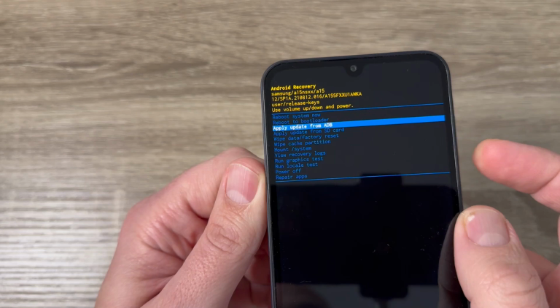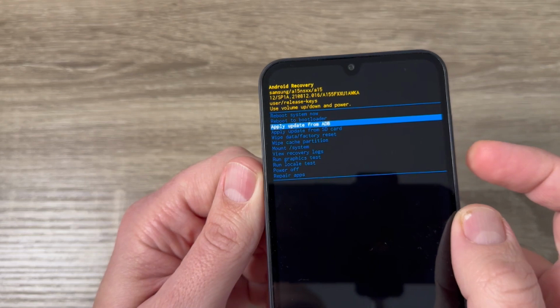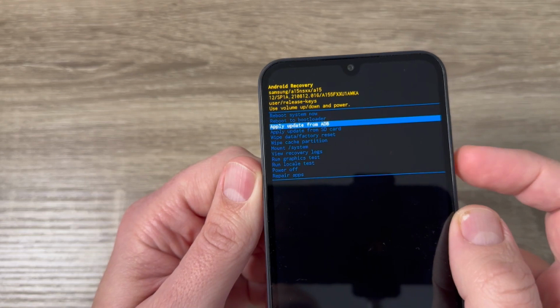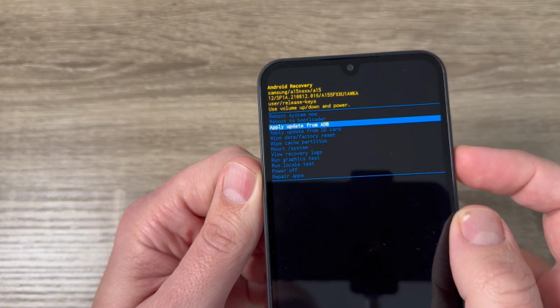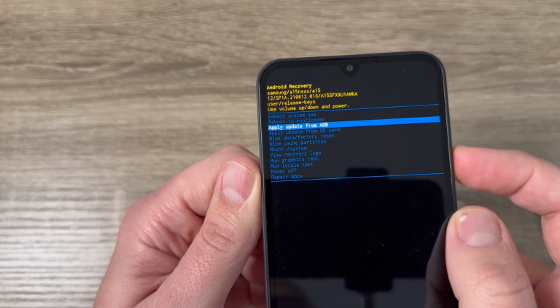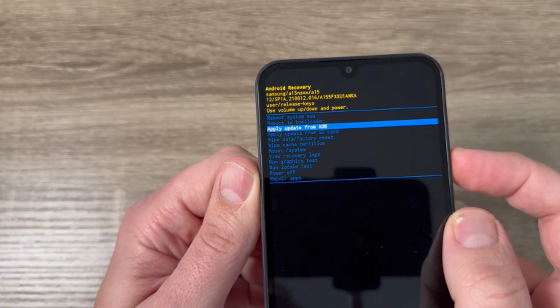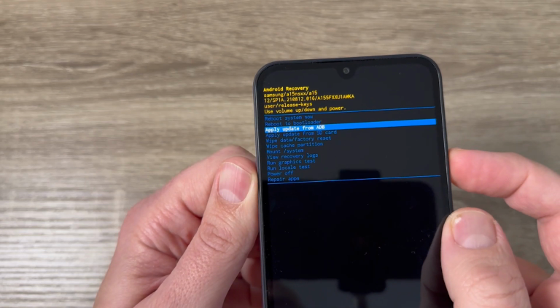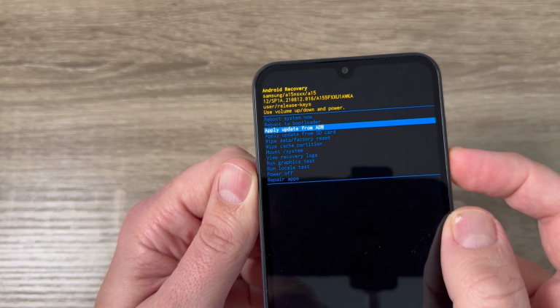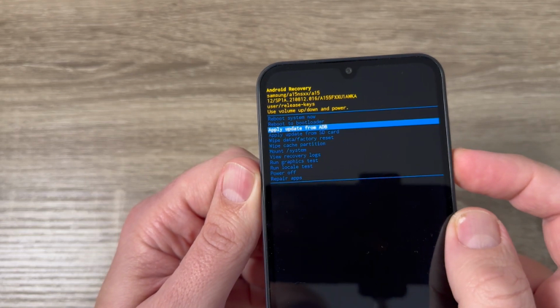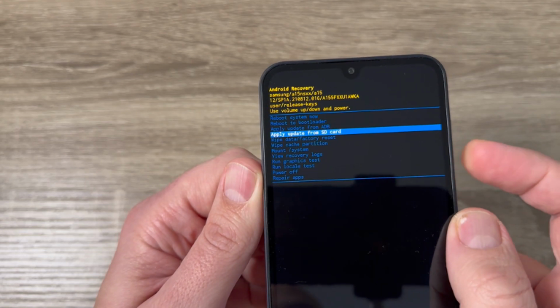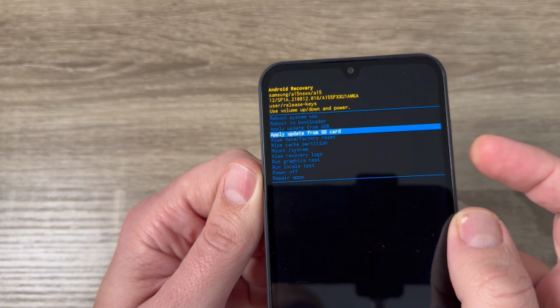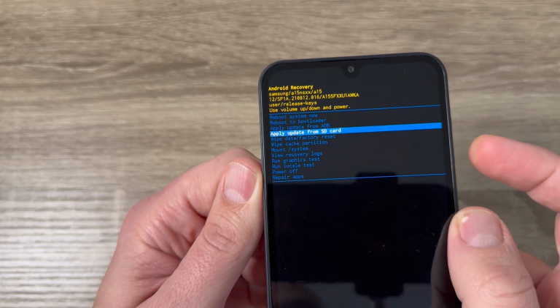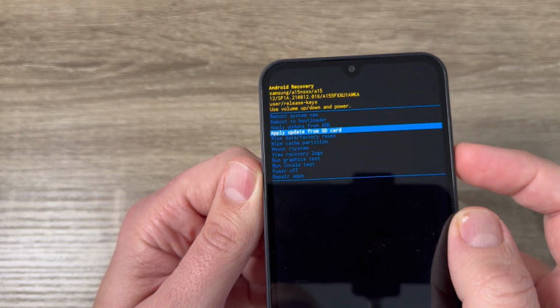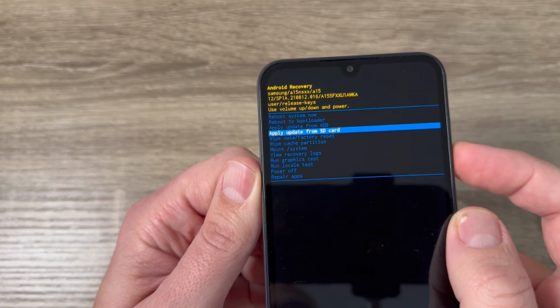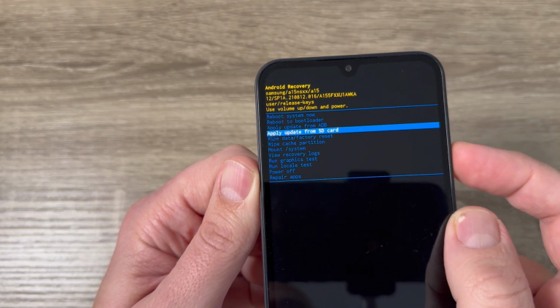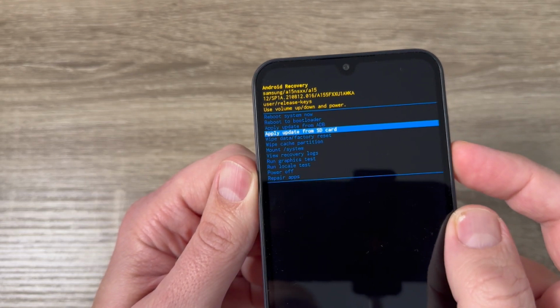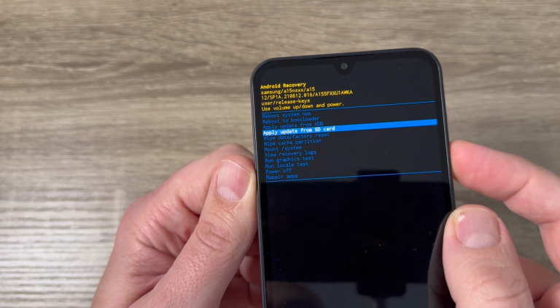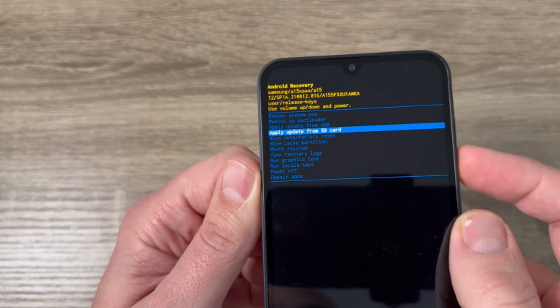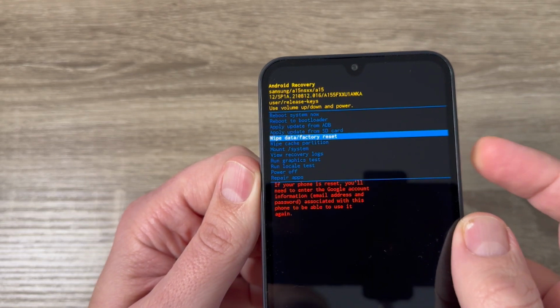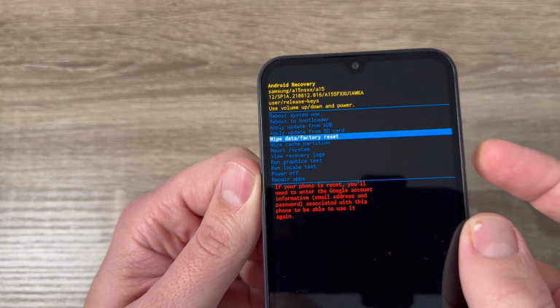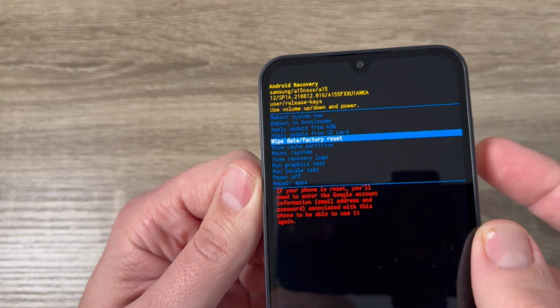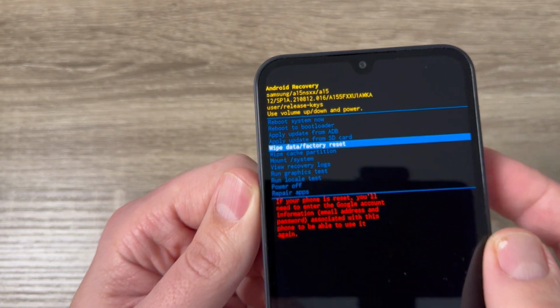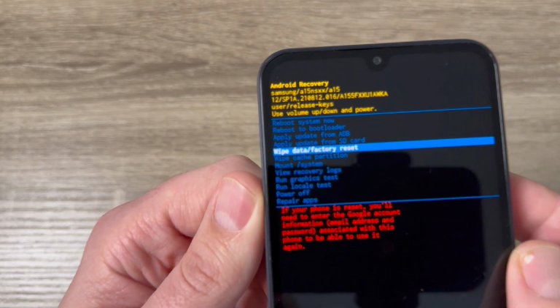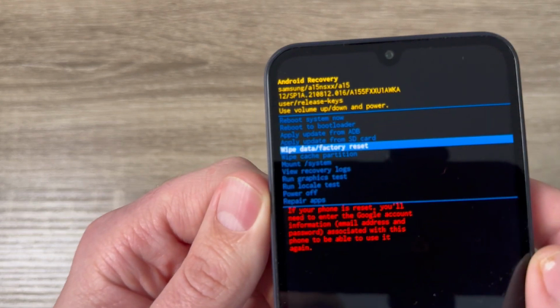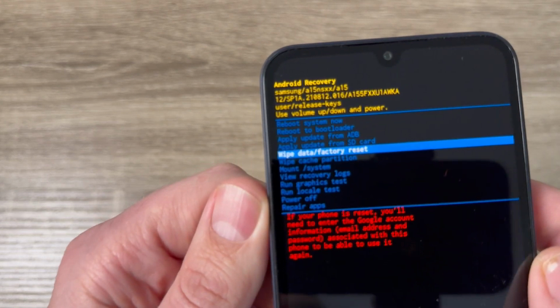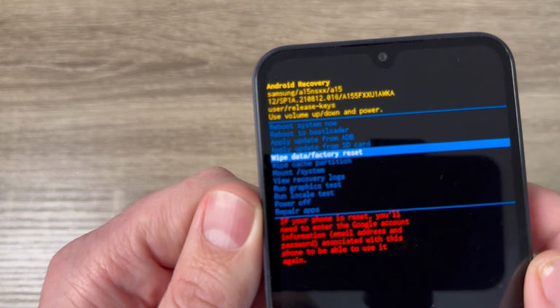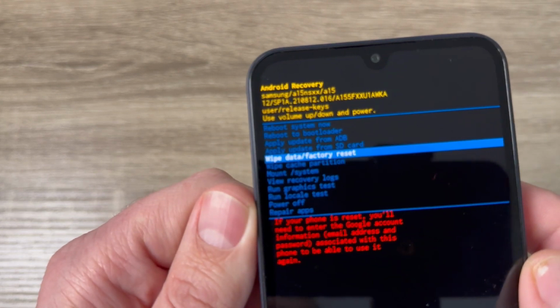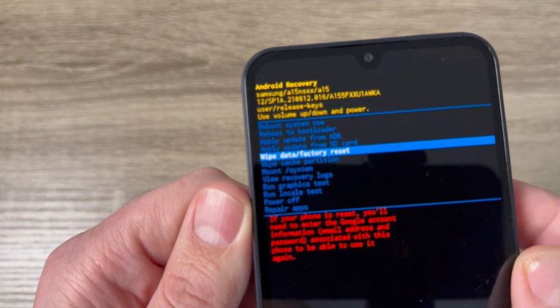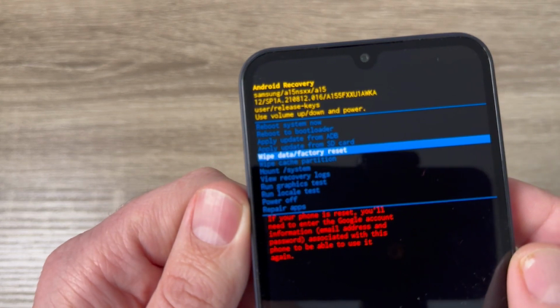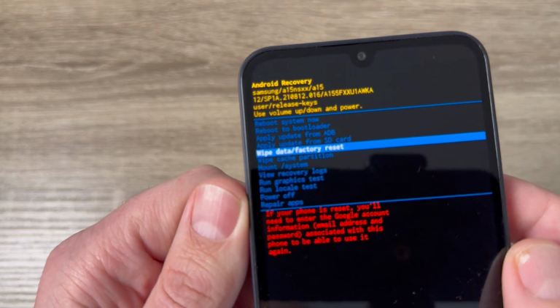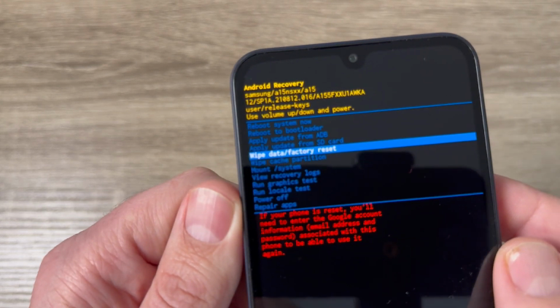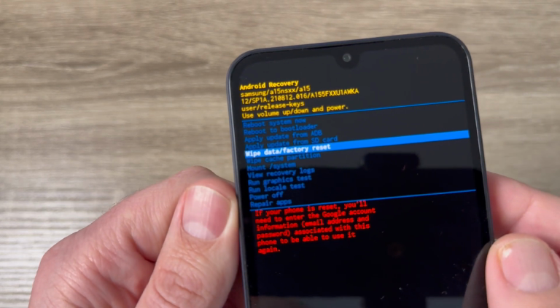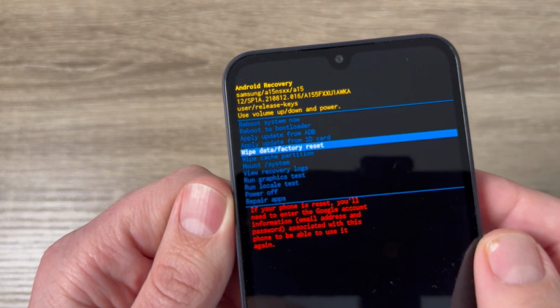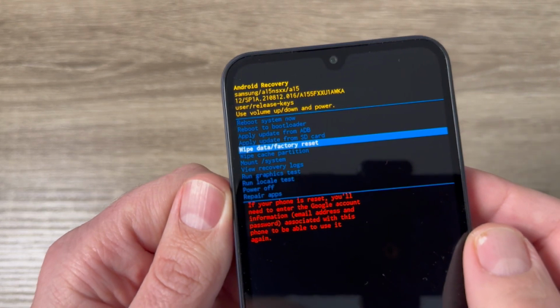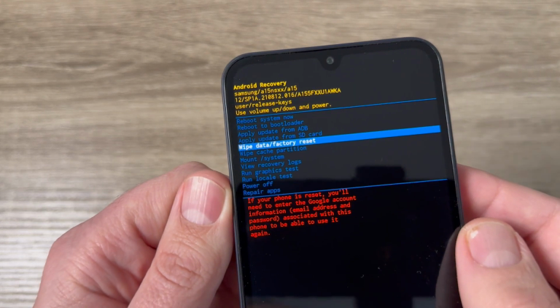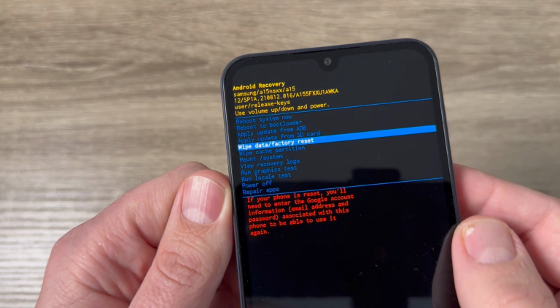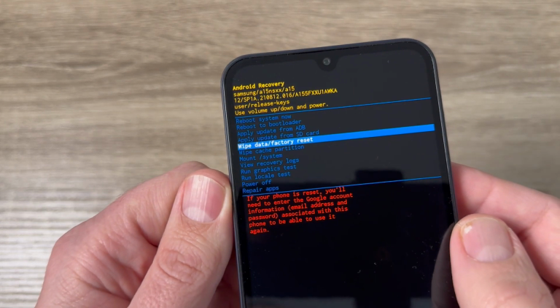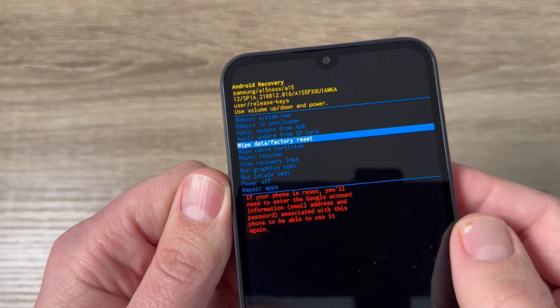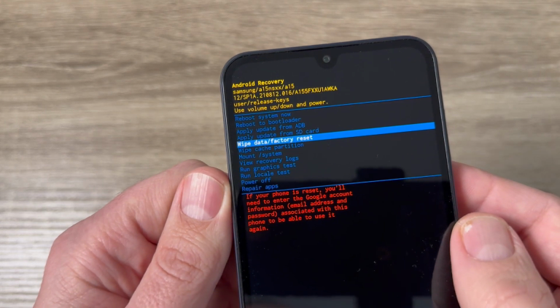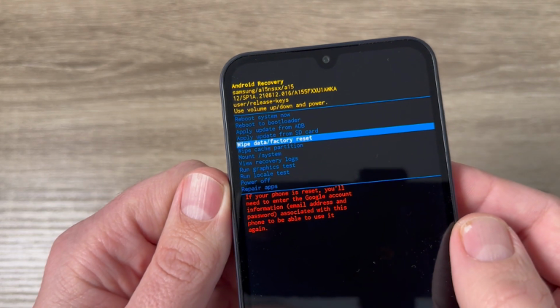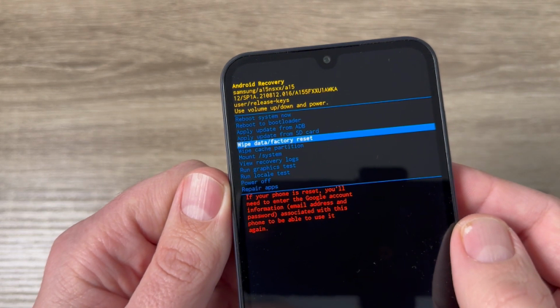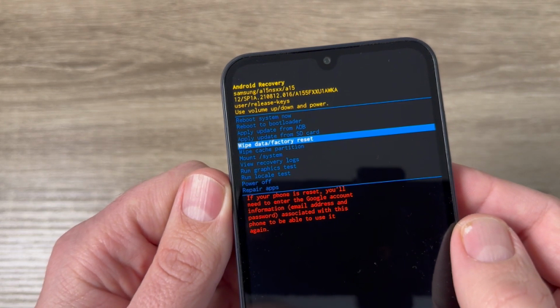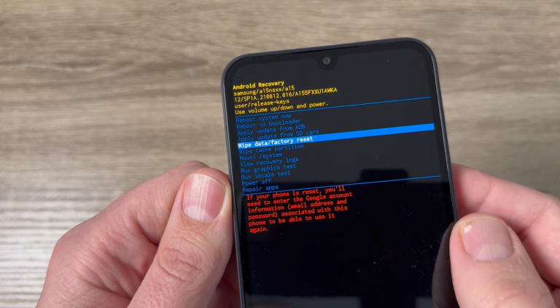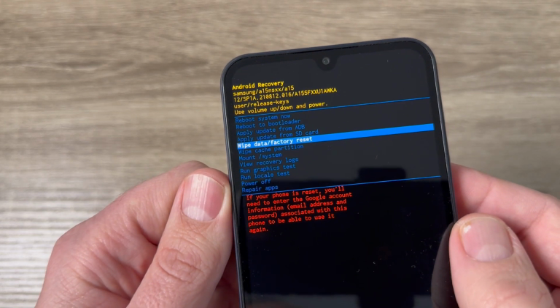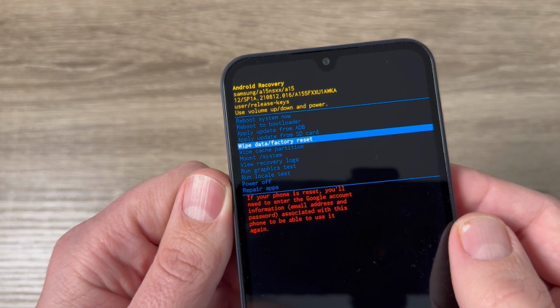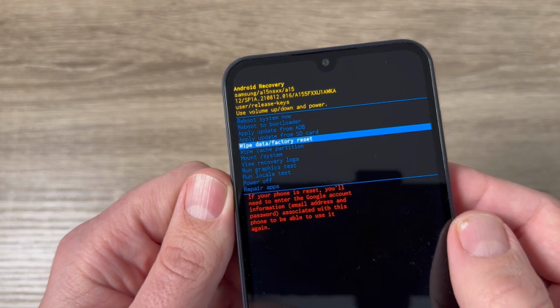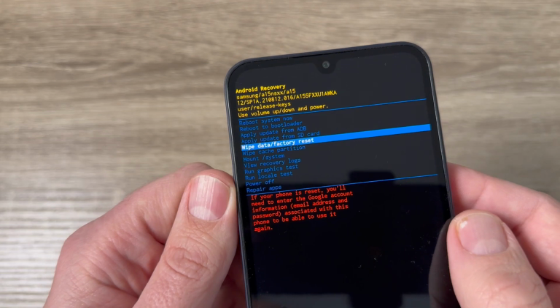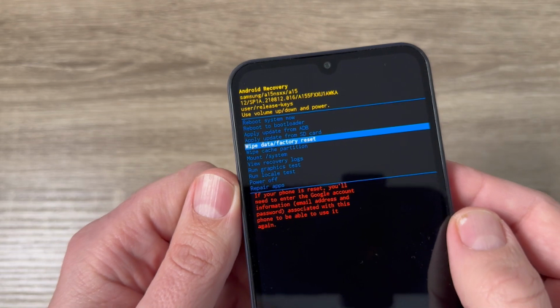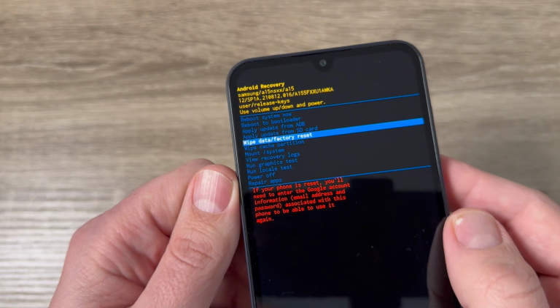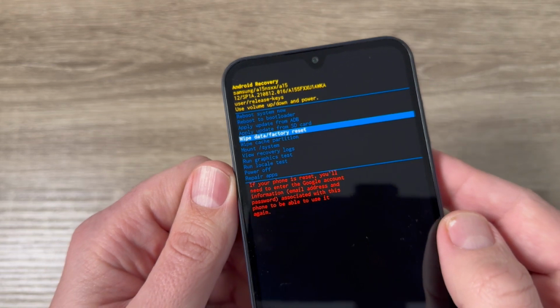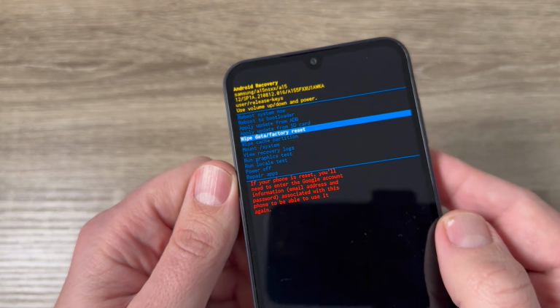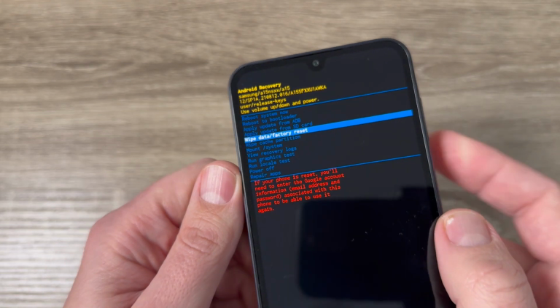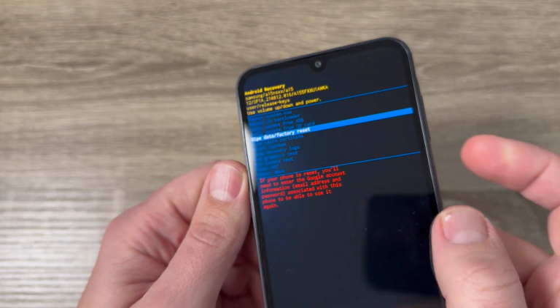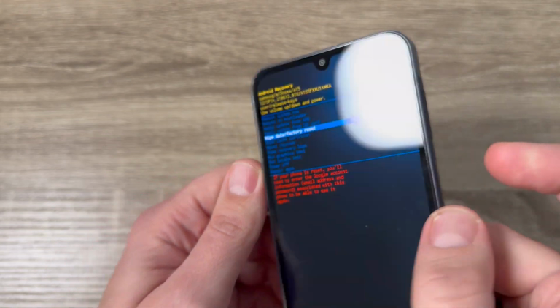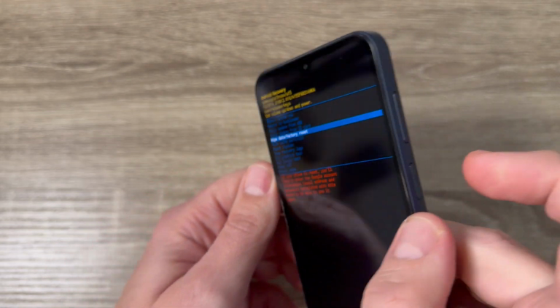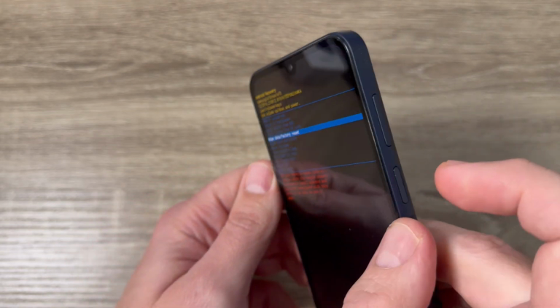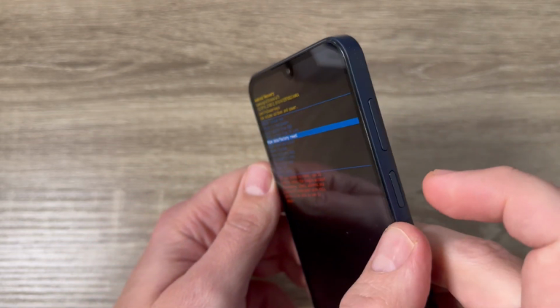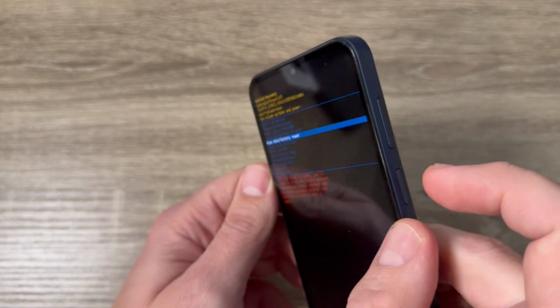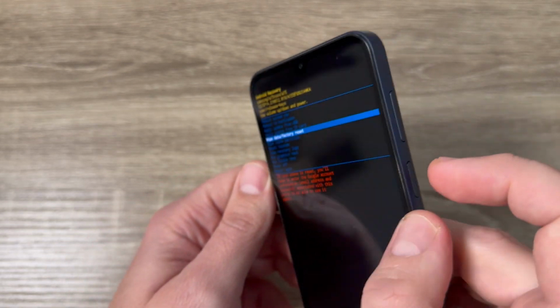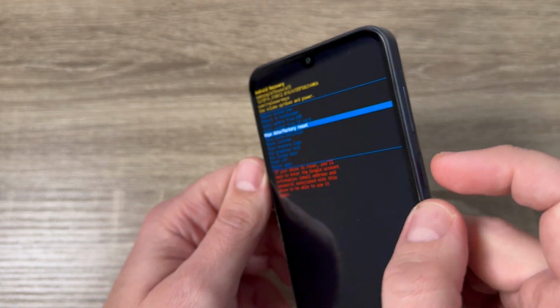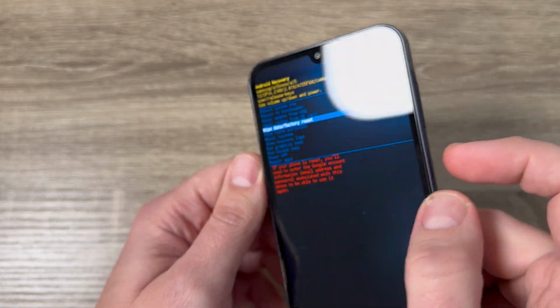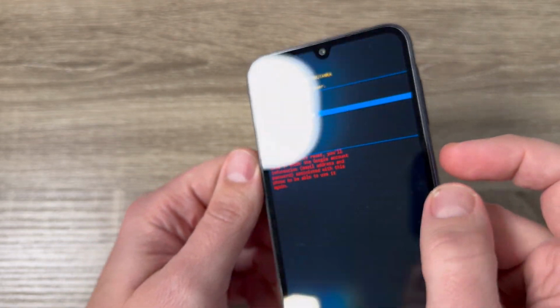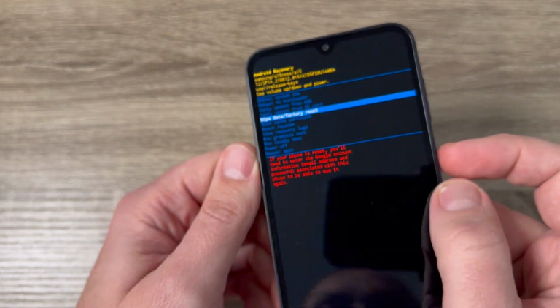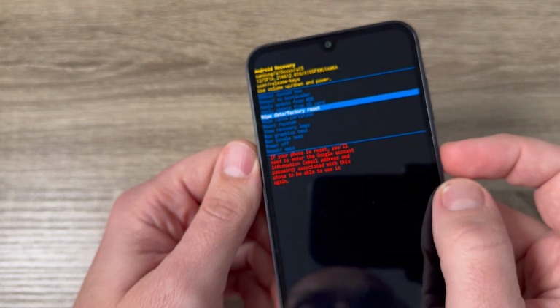Hi guys and welcome to the GSM ABC YouTube channel. In this video I will show you how to do a hard reset on Samsung Galaxy A15.